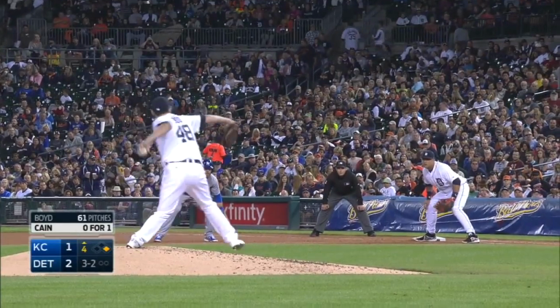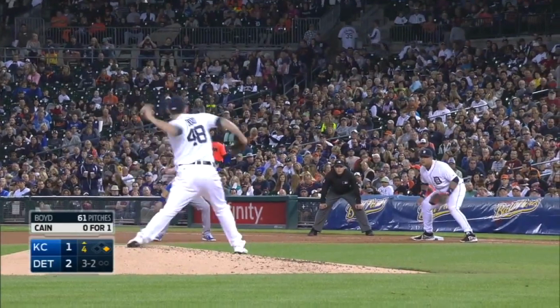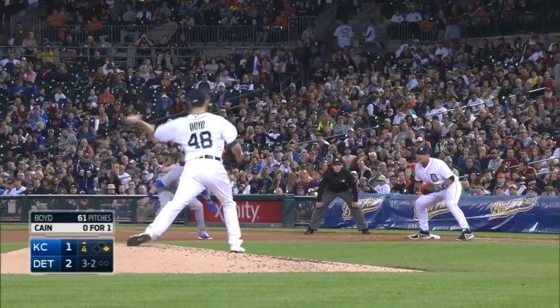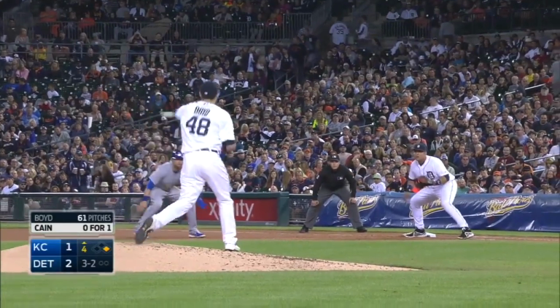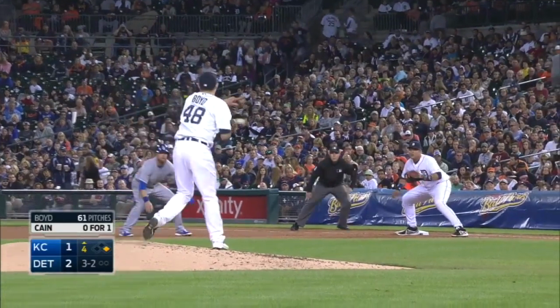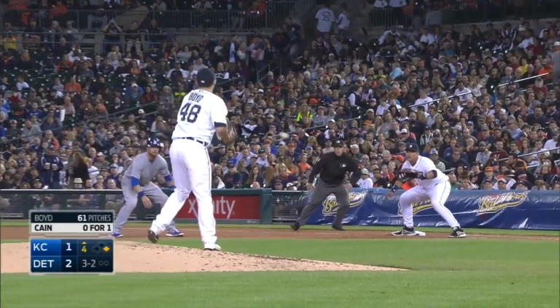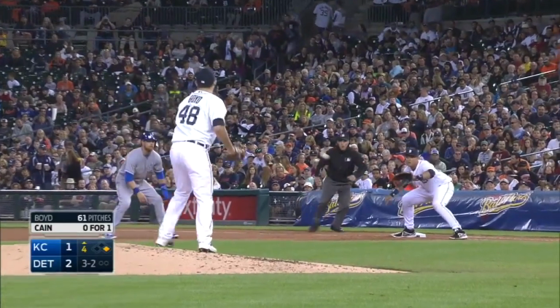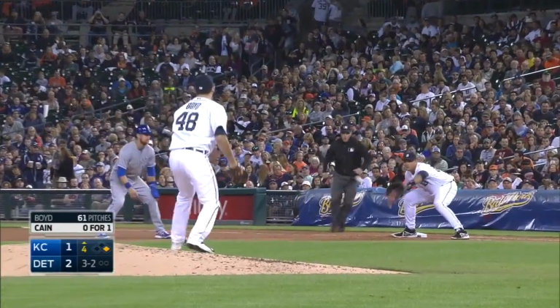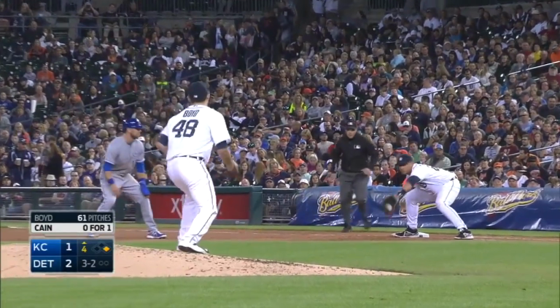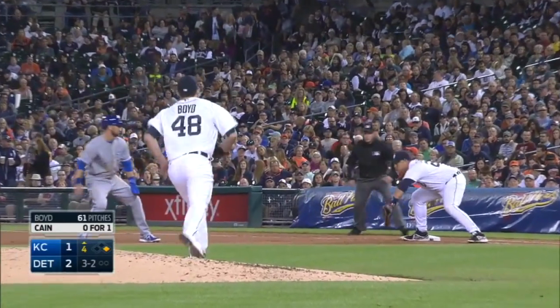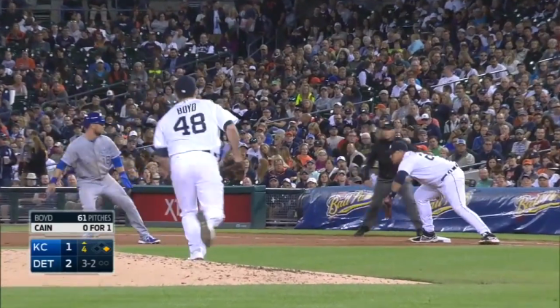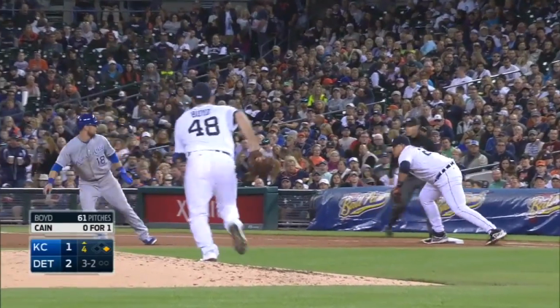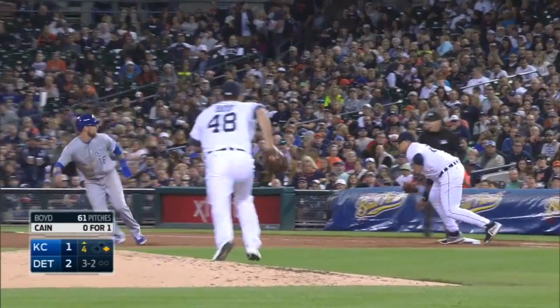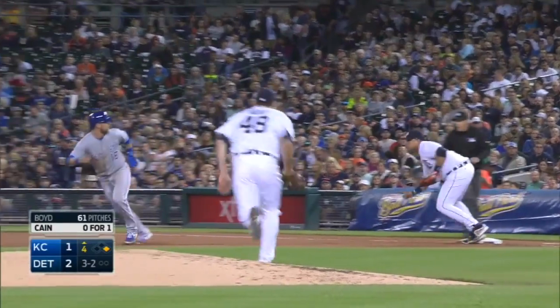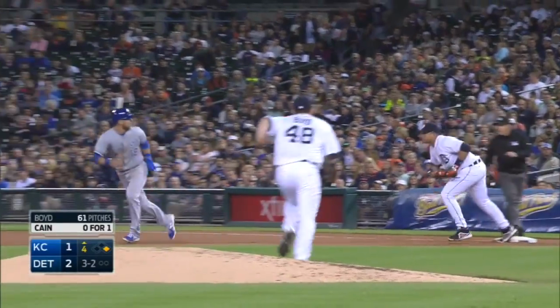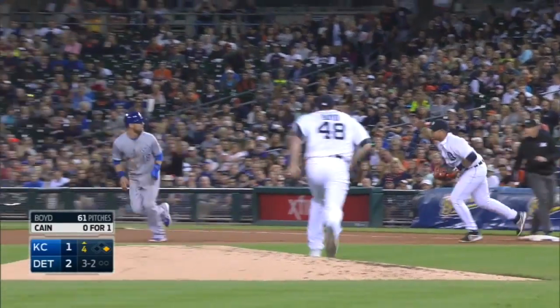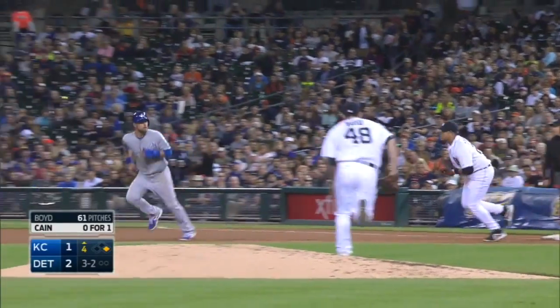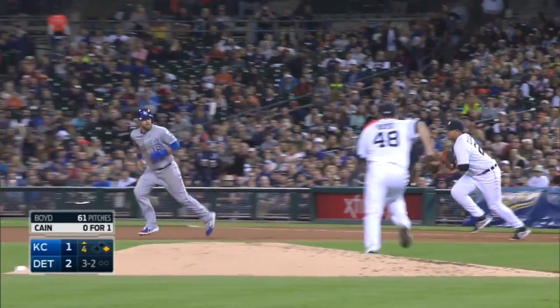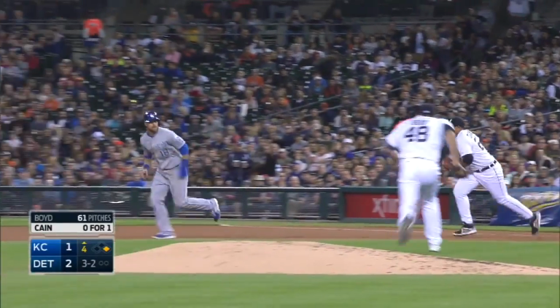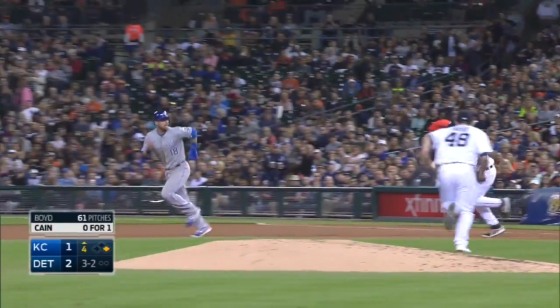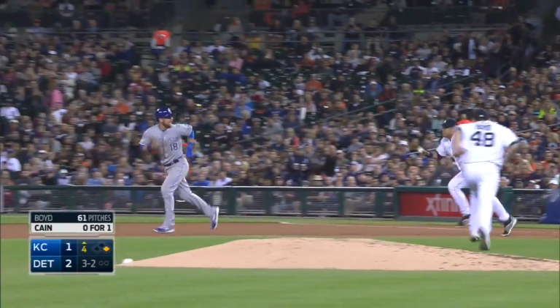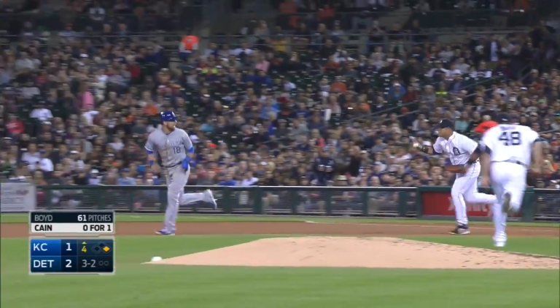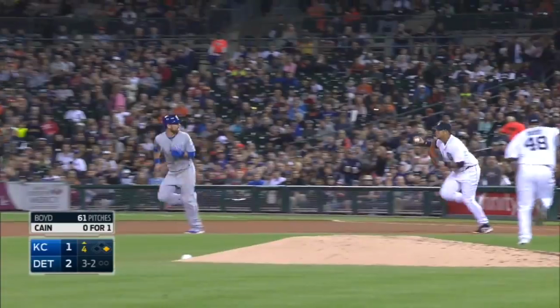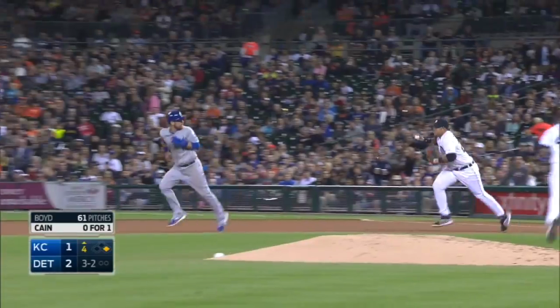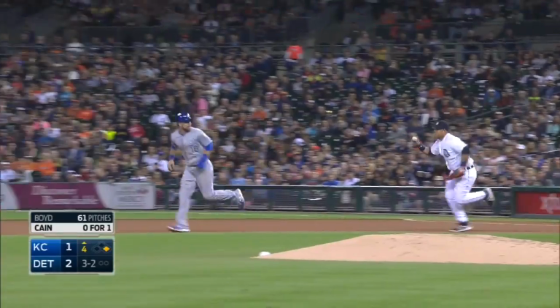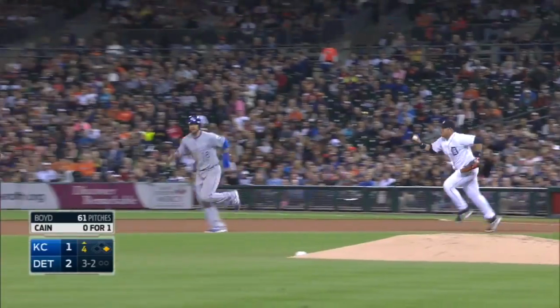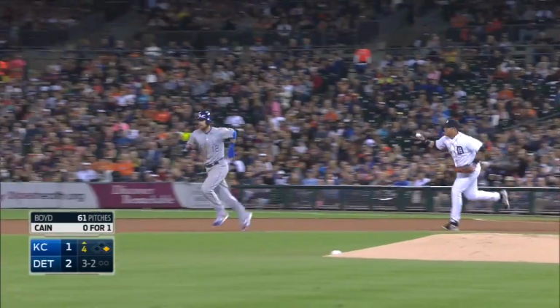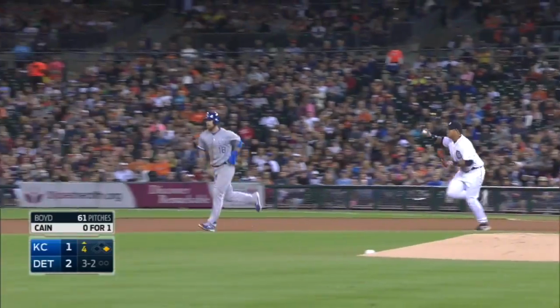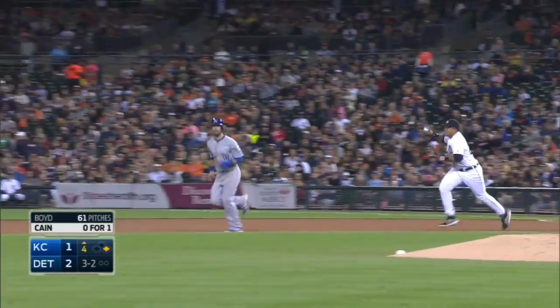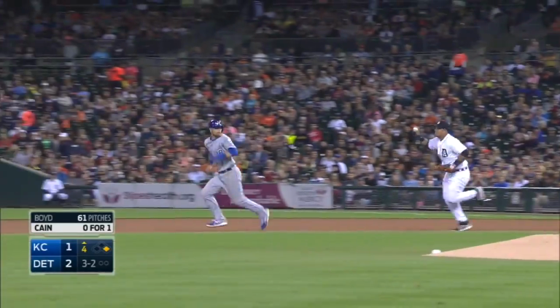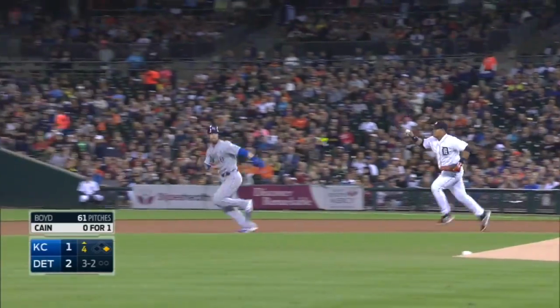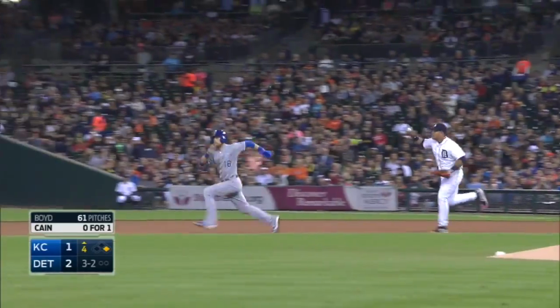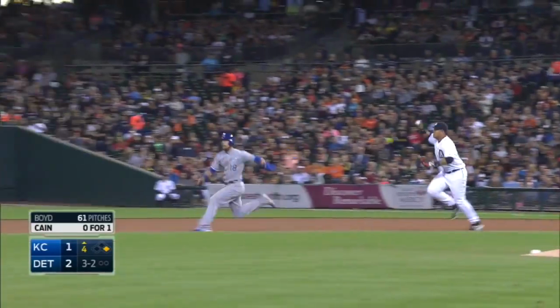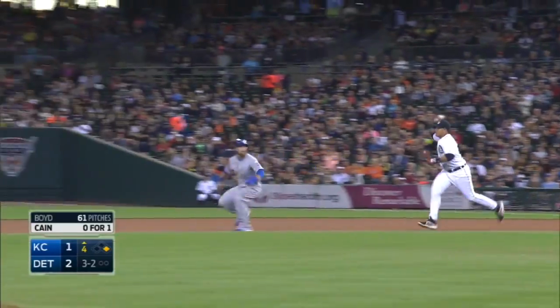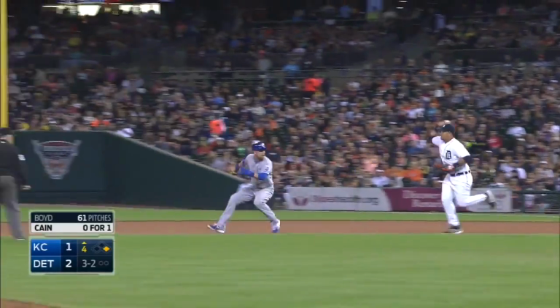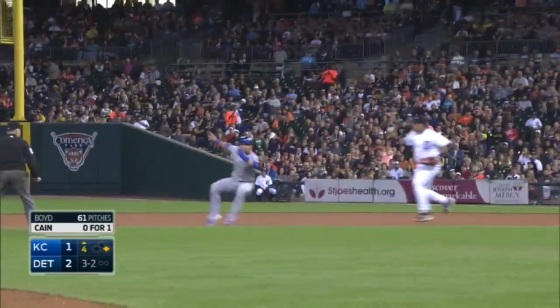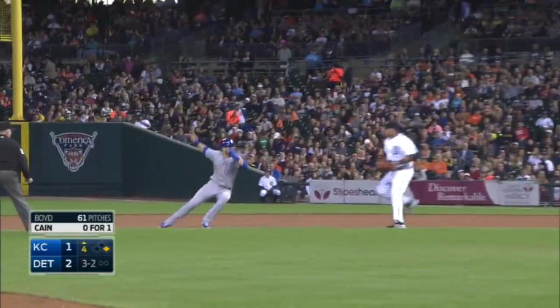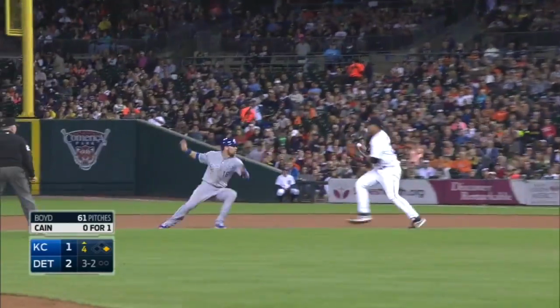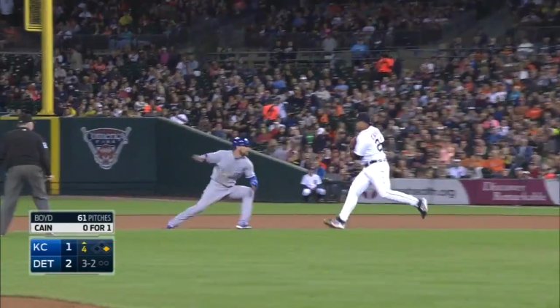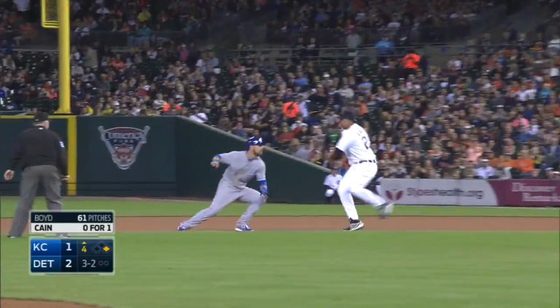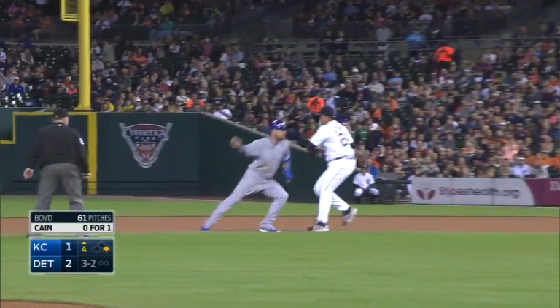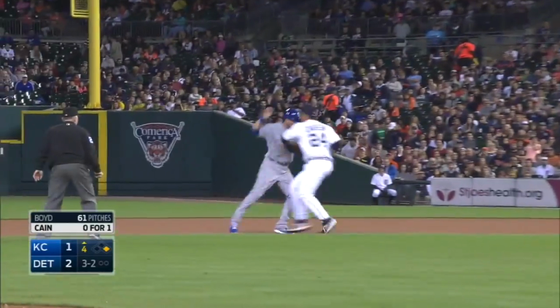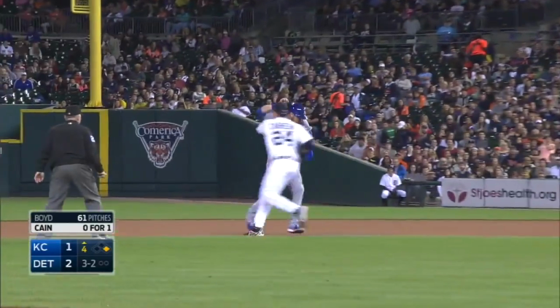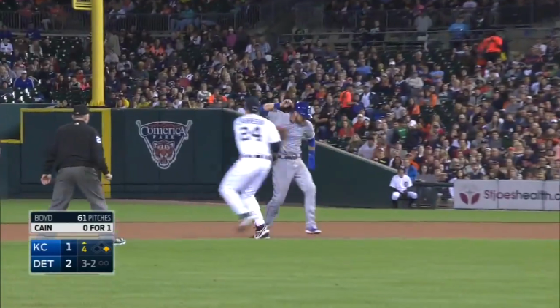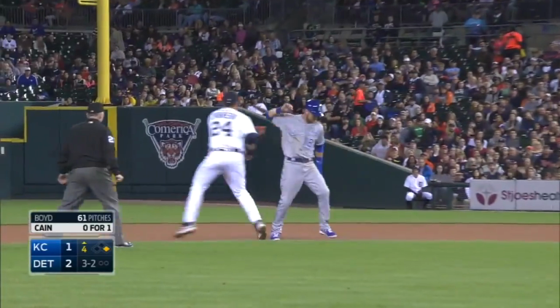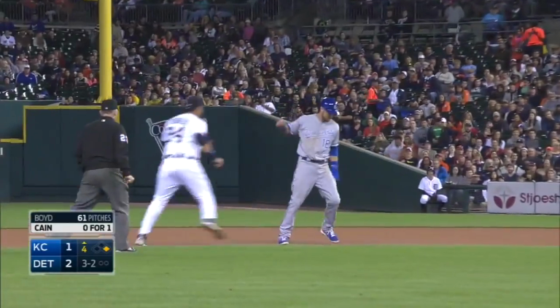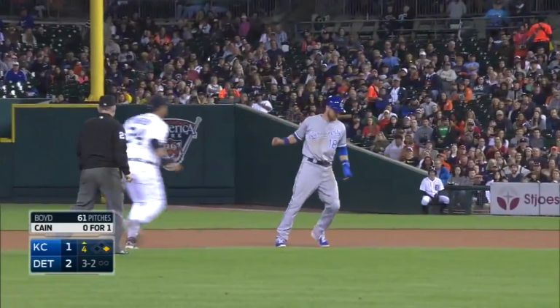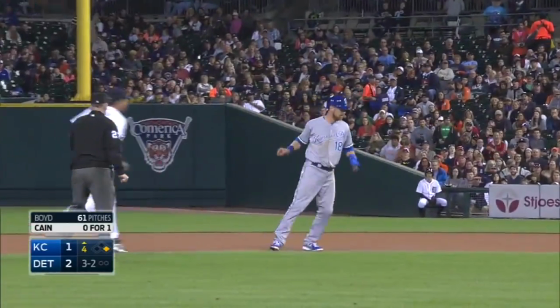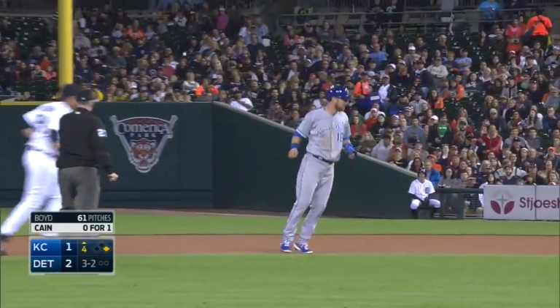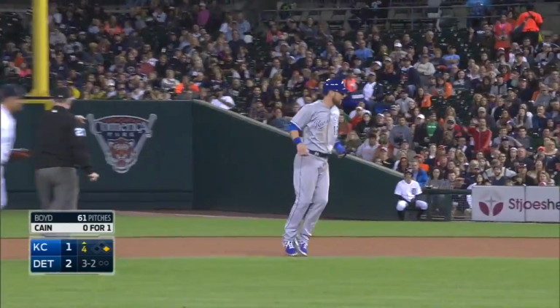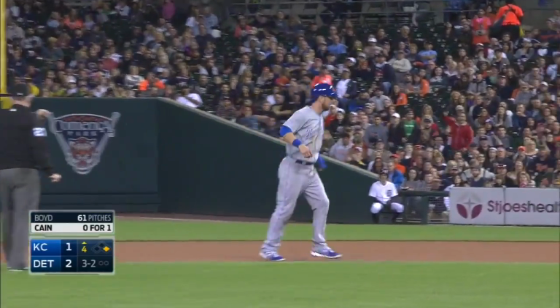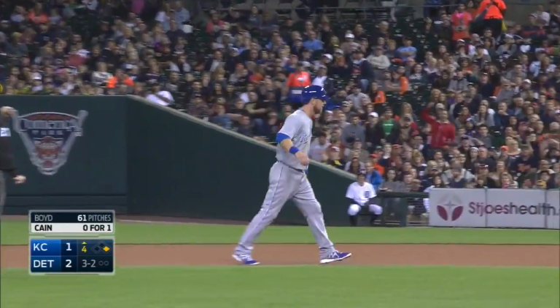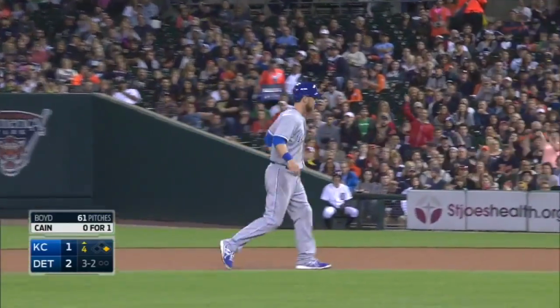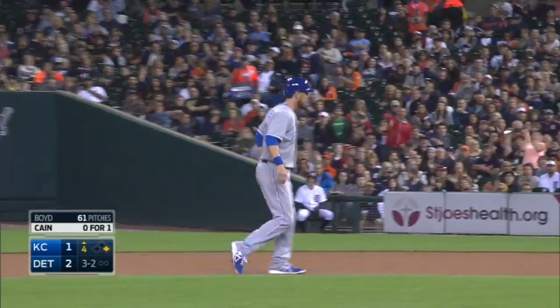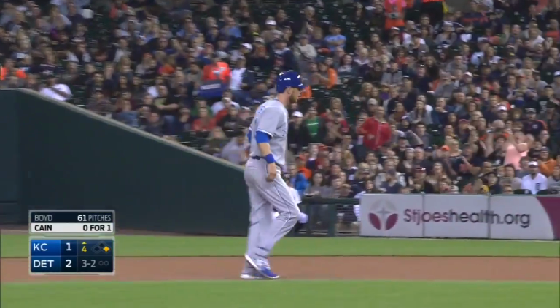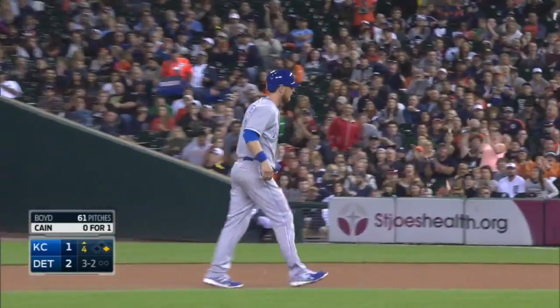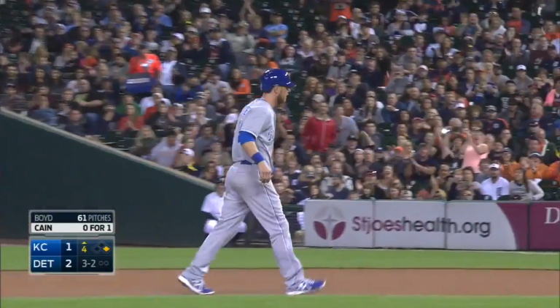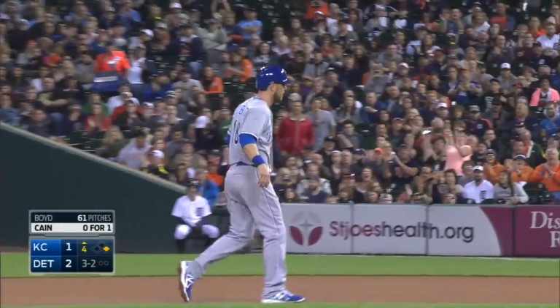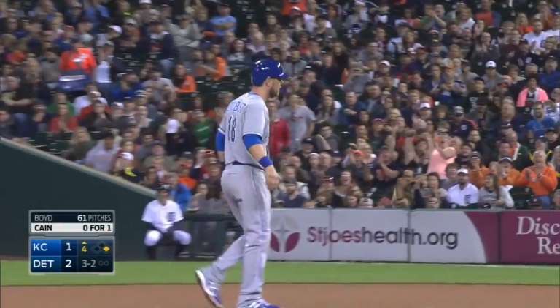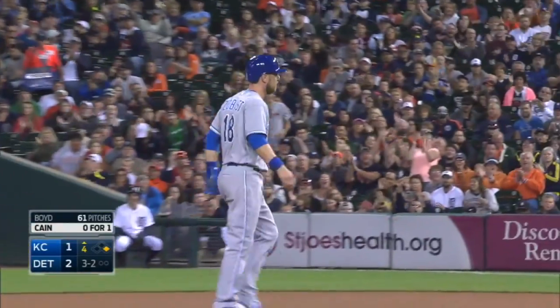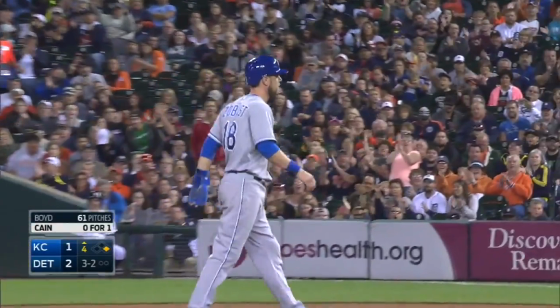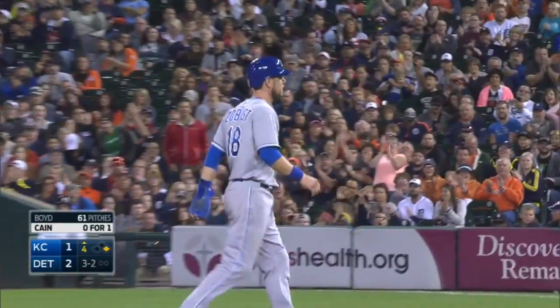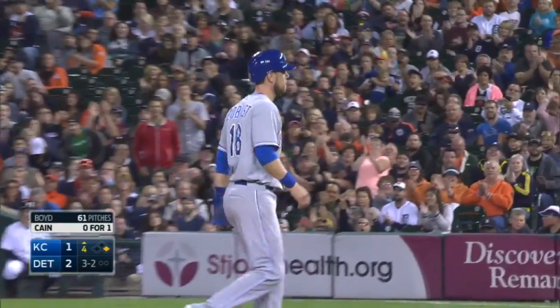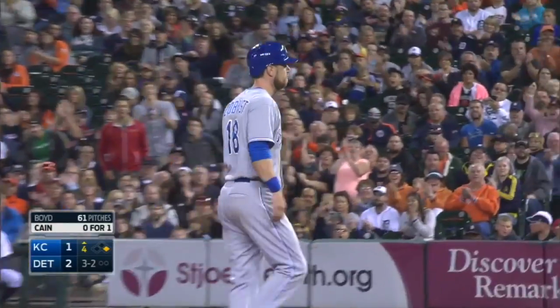And another look, and this time Zobrist is frozen. Cabrera runs him down. One out.